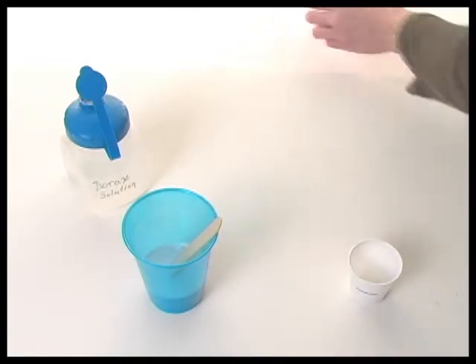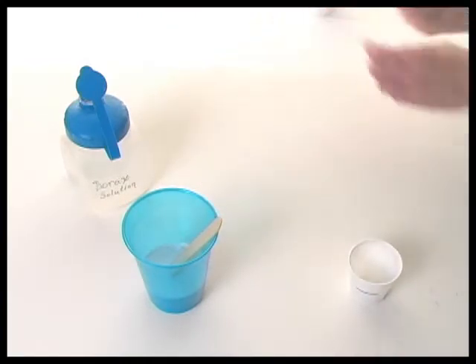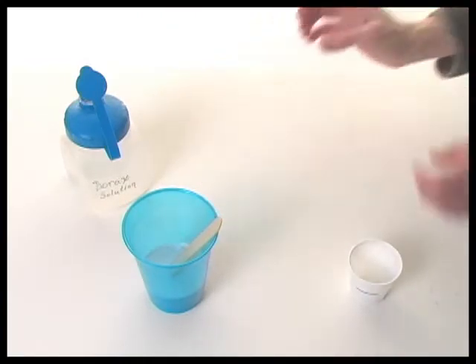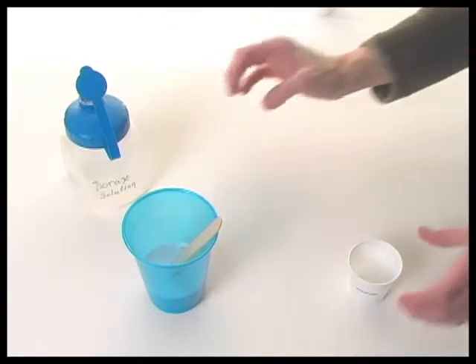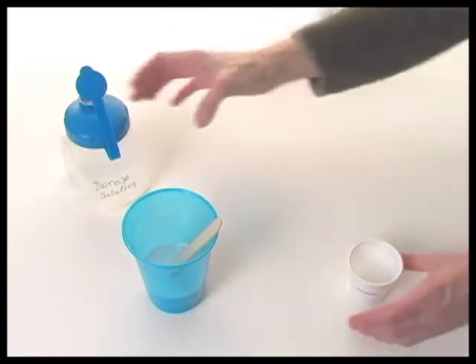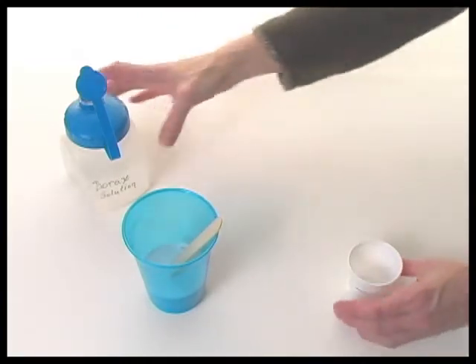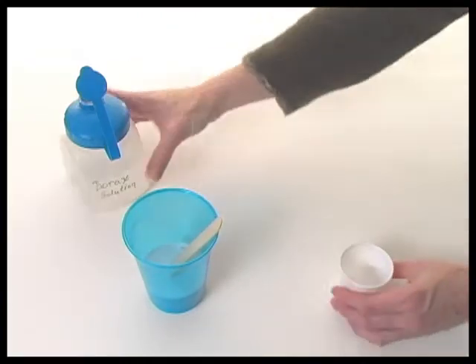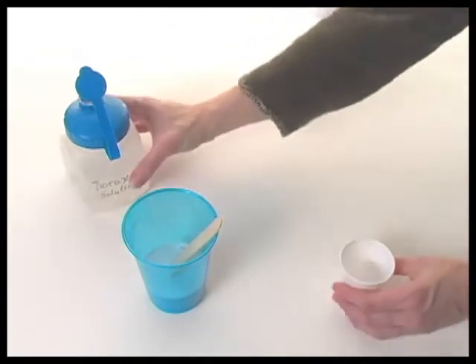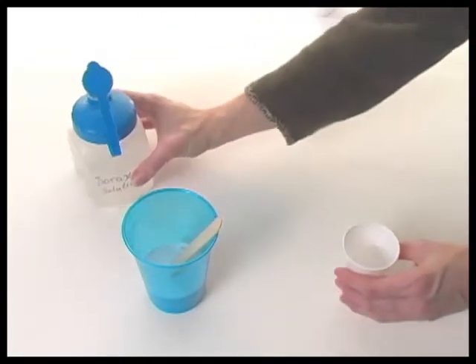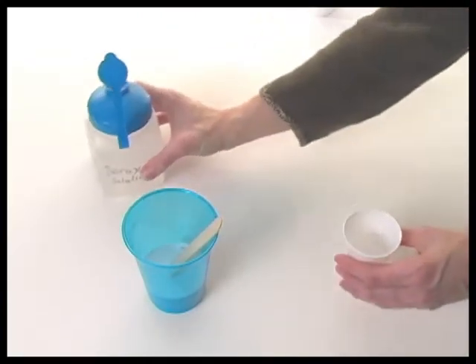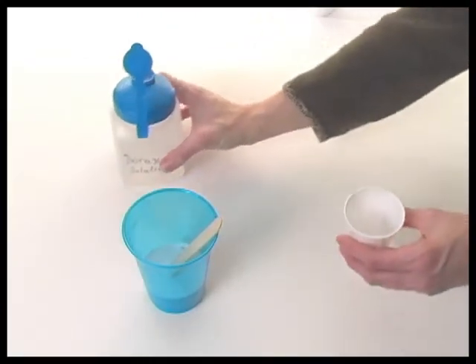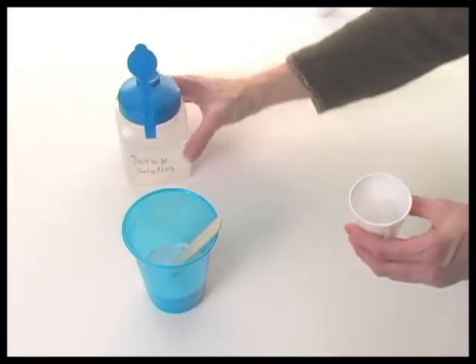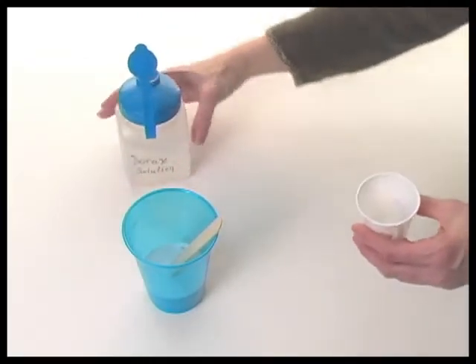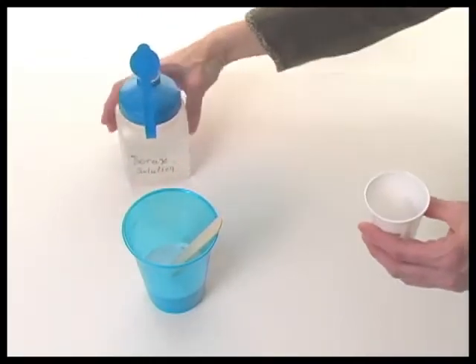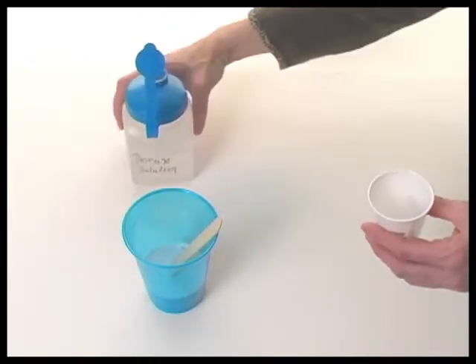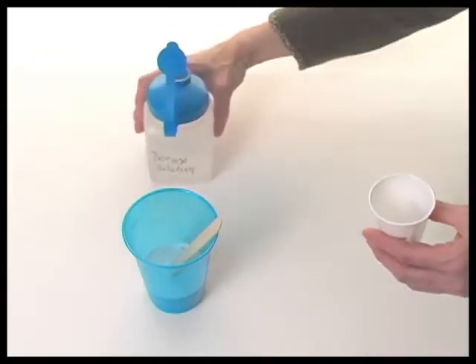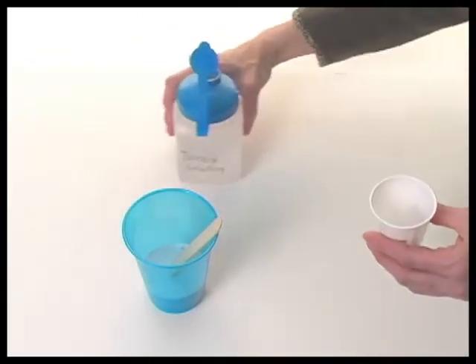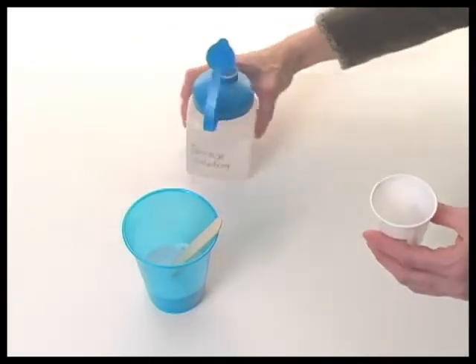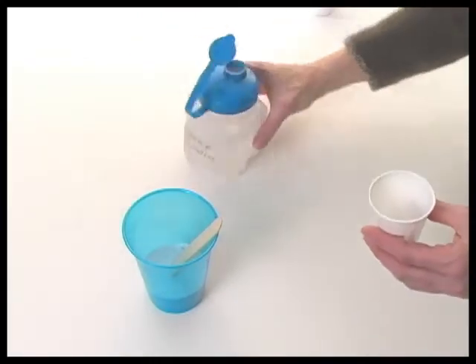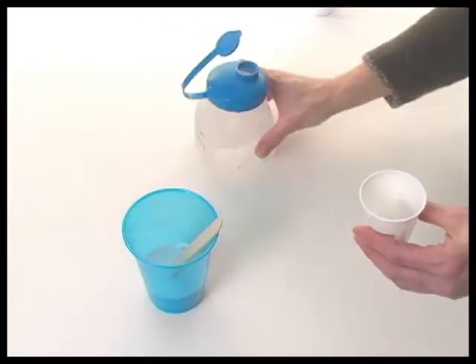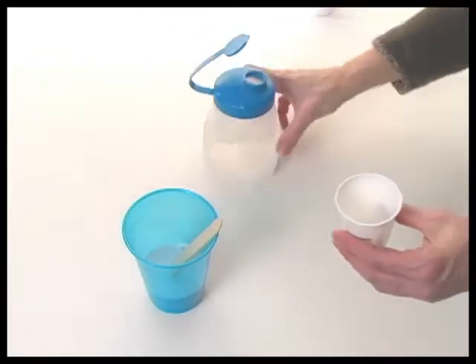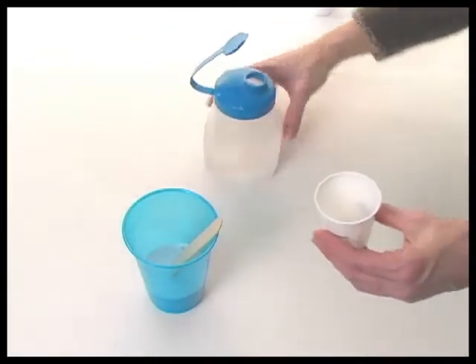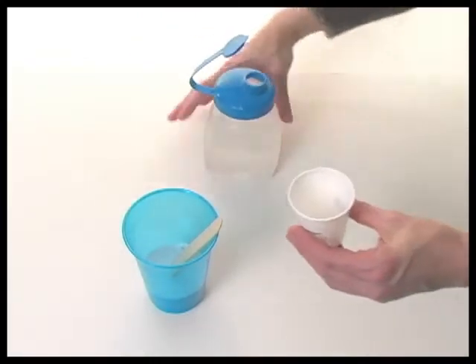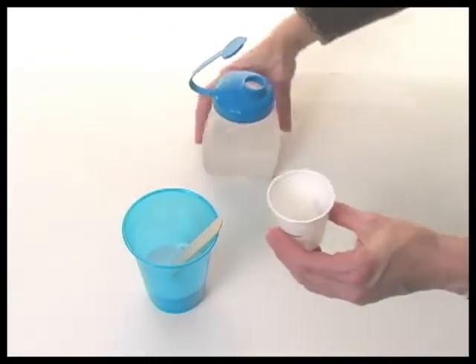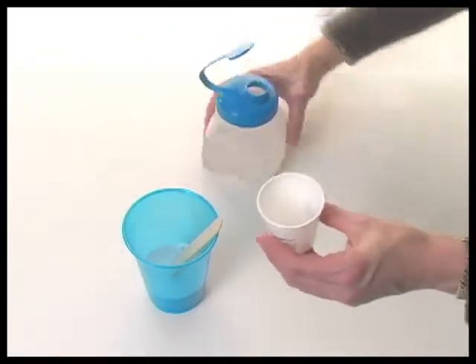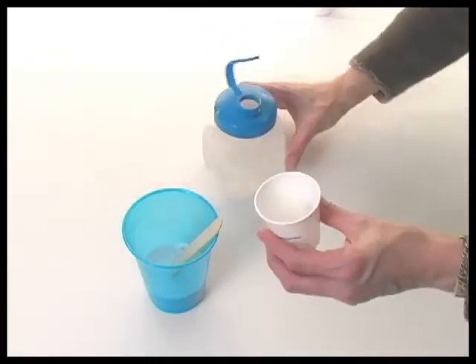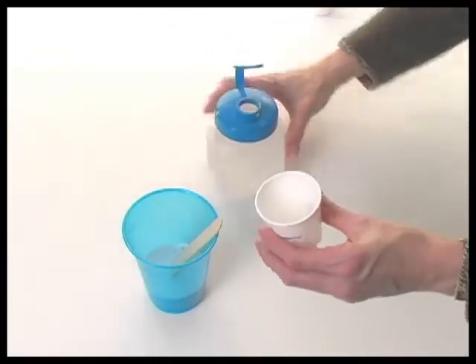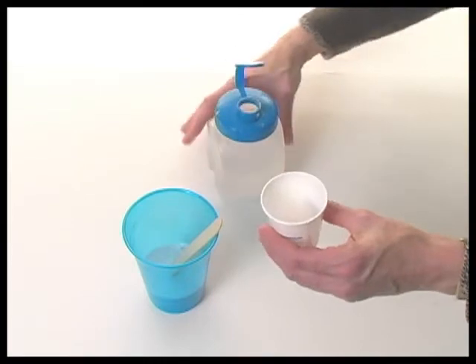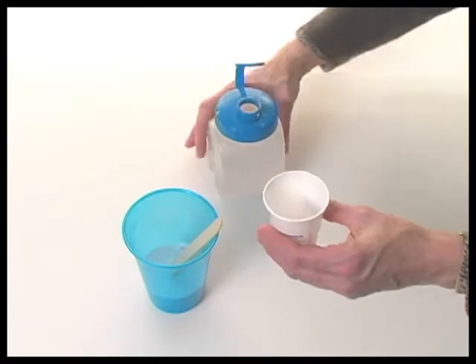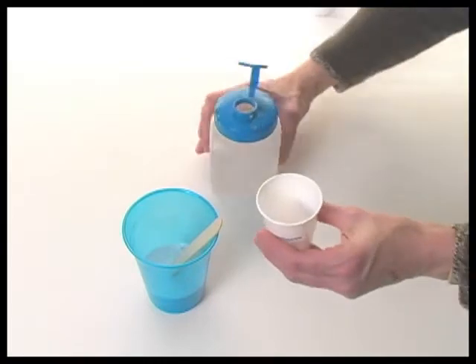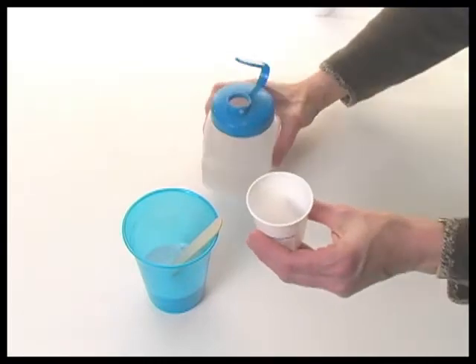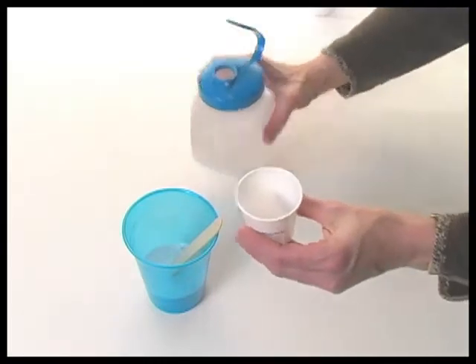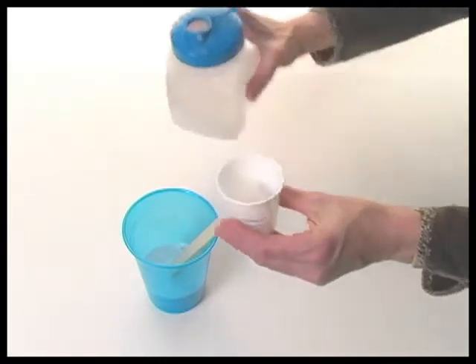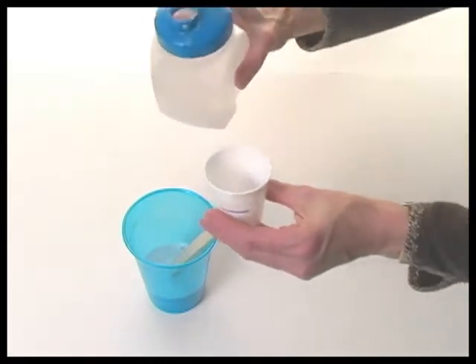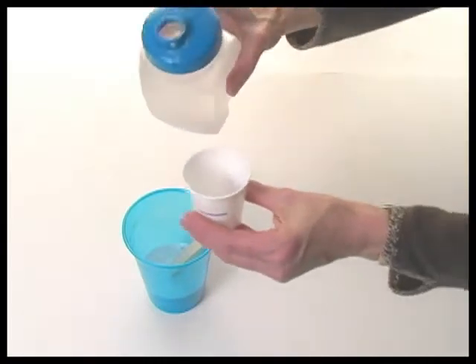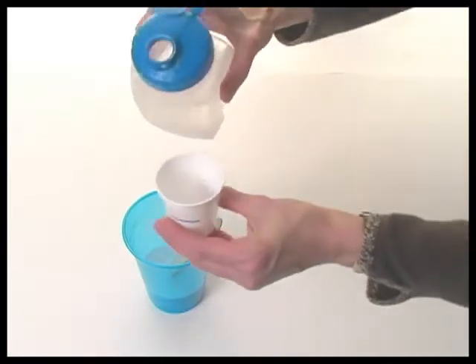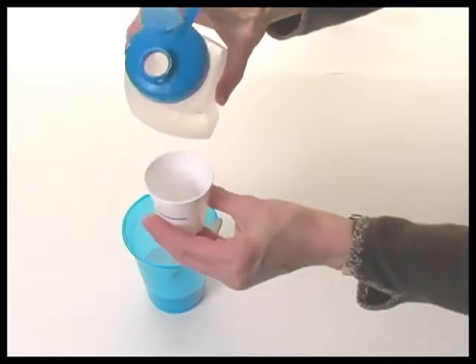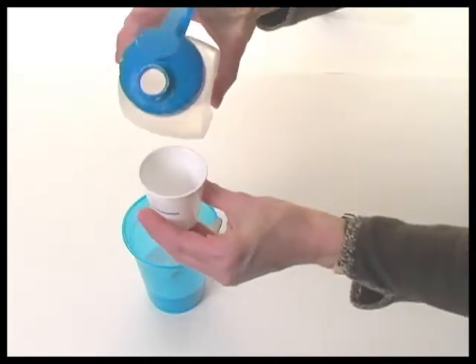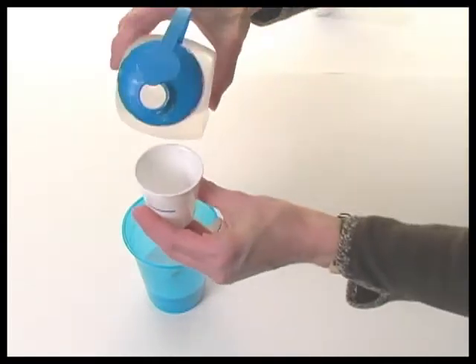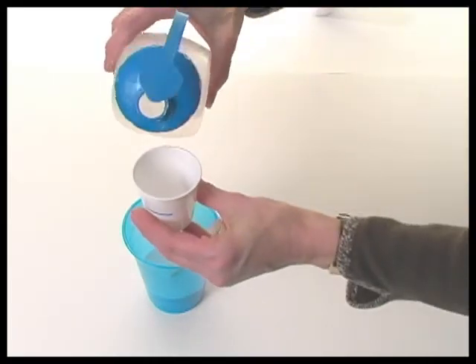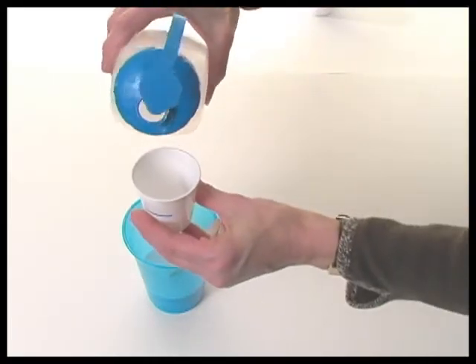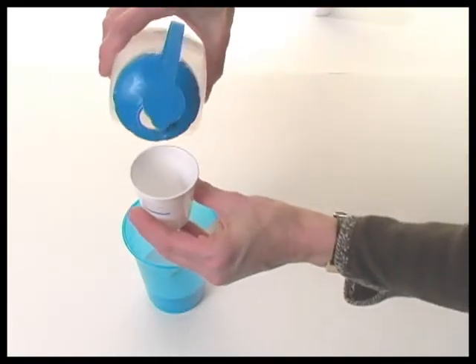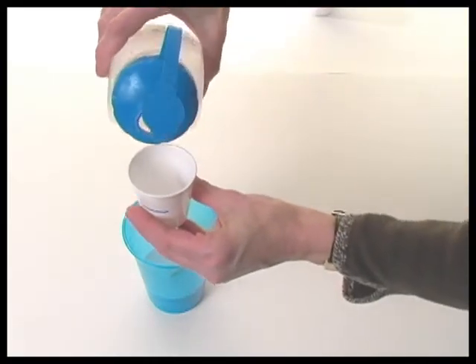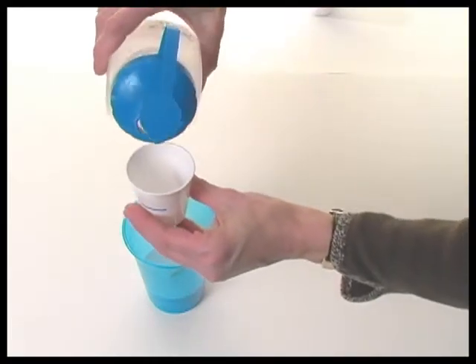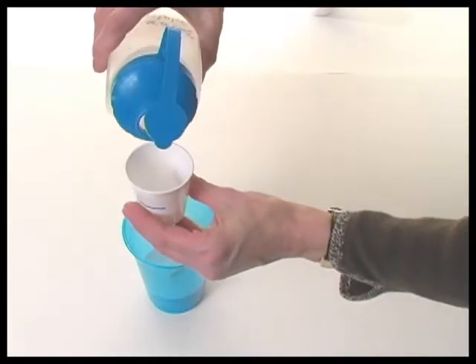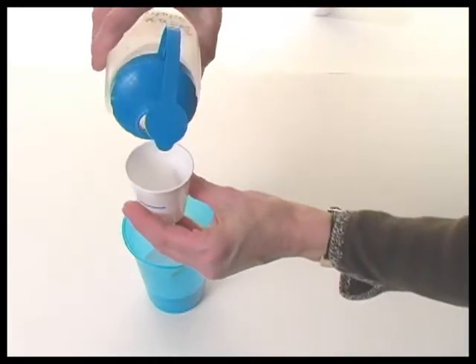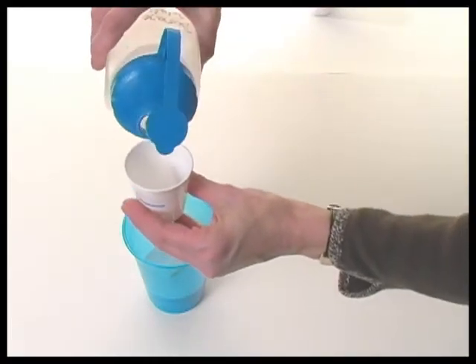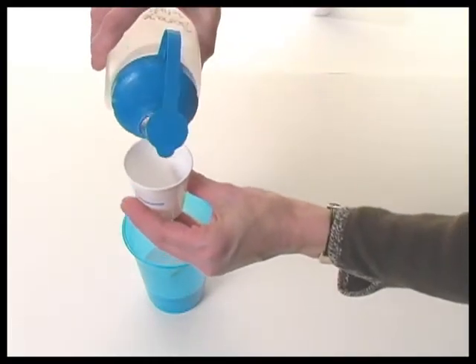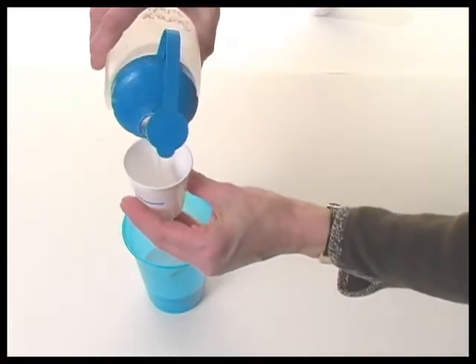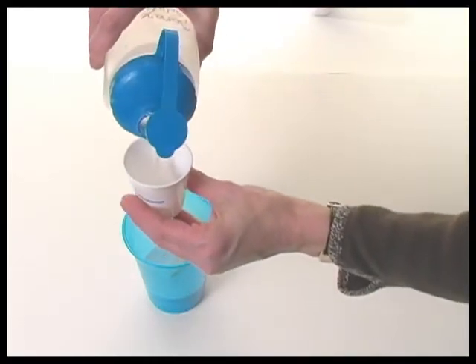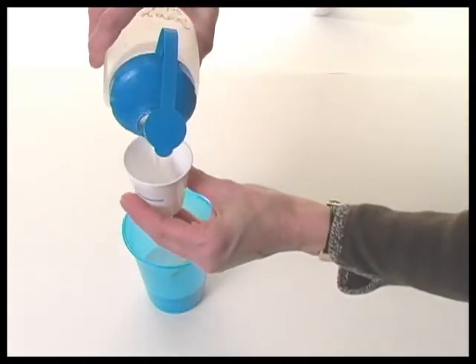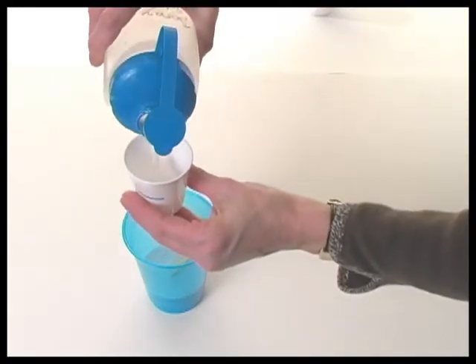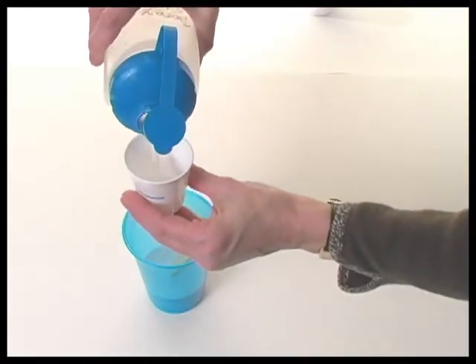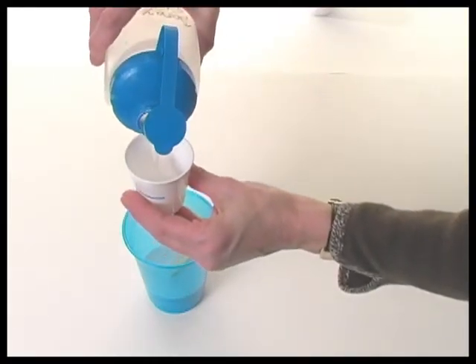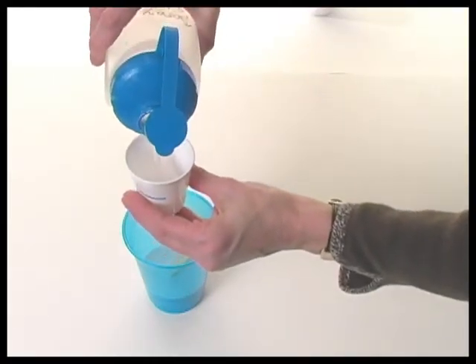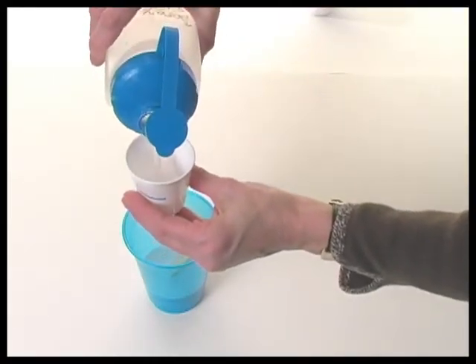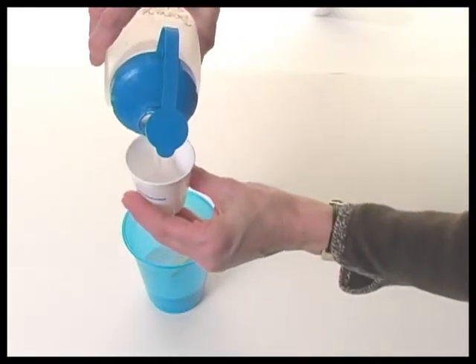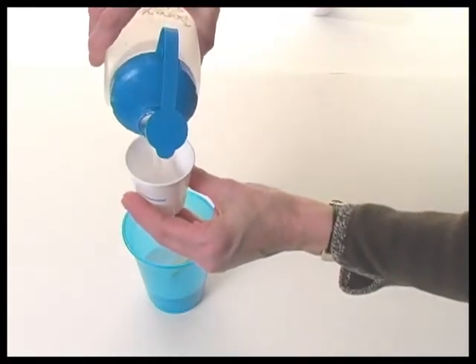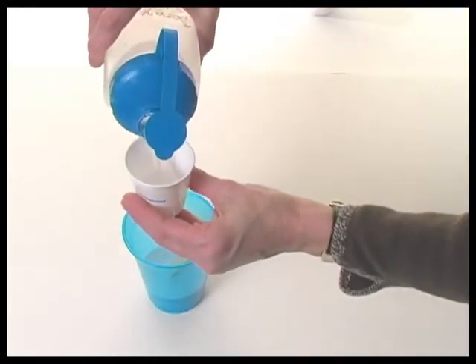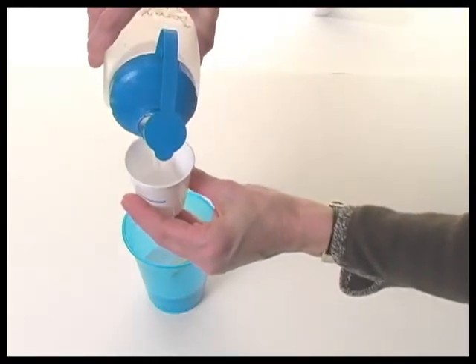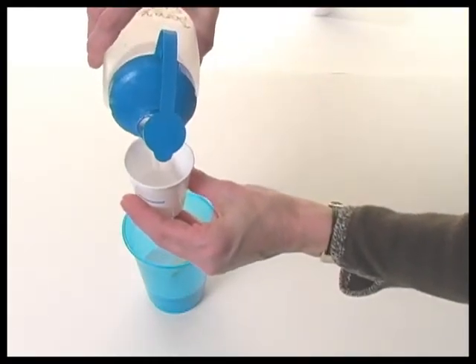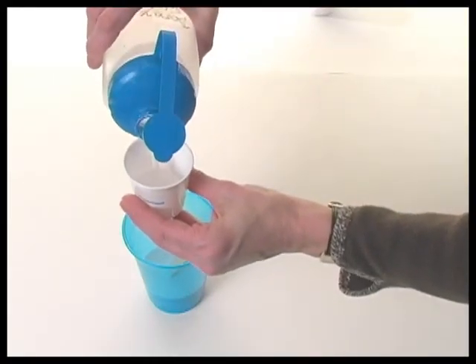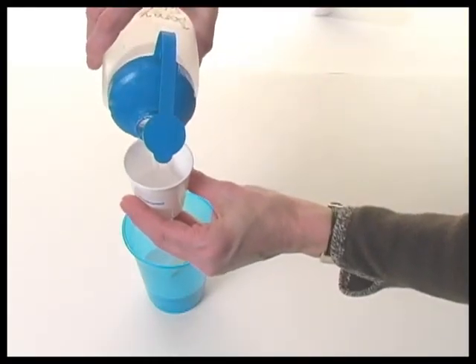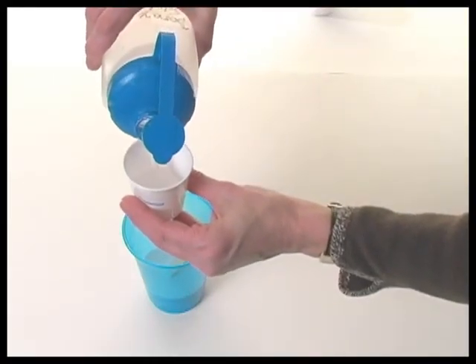Next, using the other marked cup, add one part of the borax and water solution to the glue and water in the larger plastic cup.